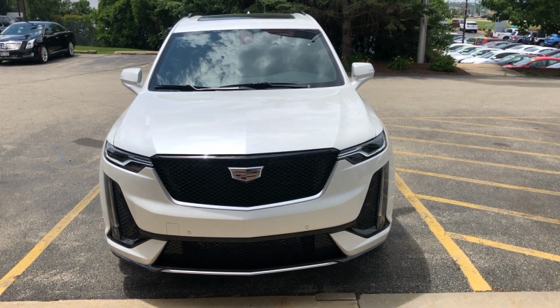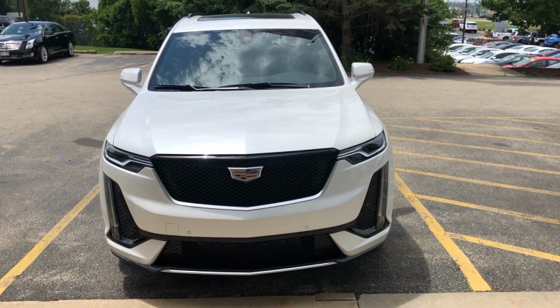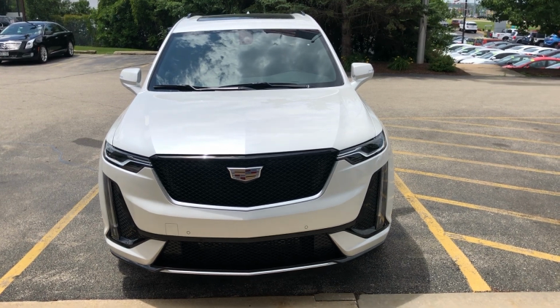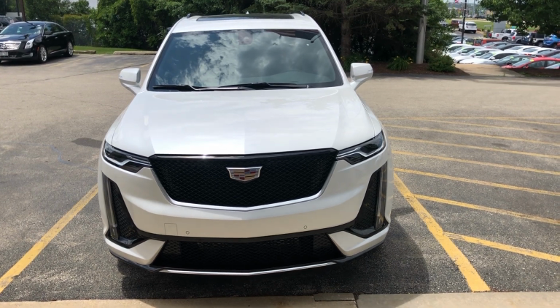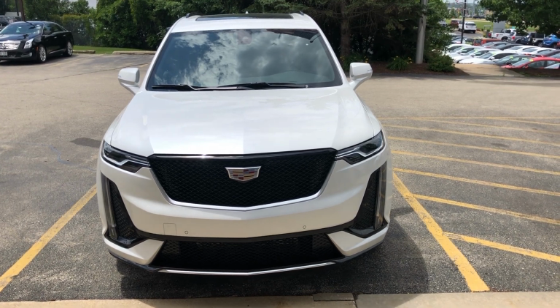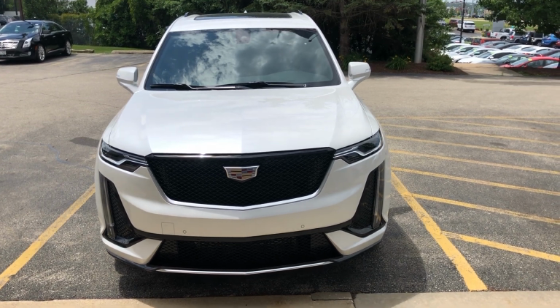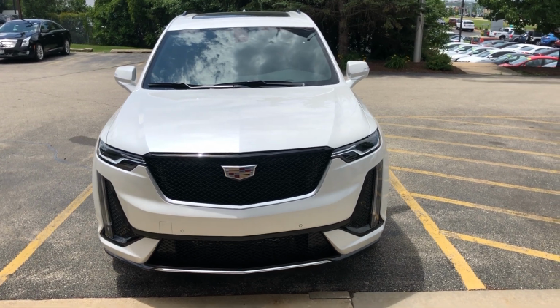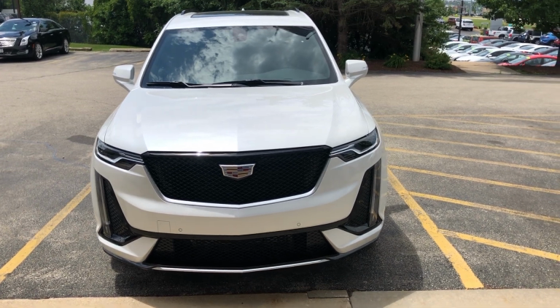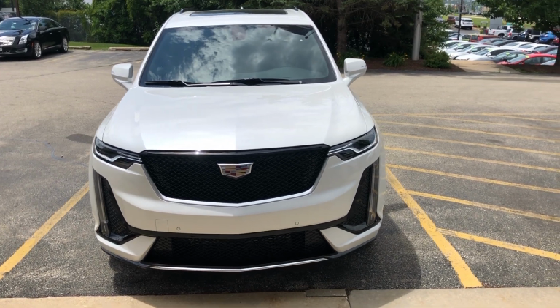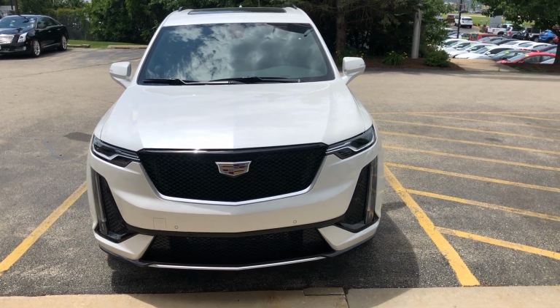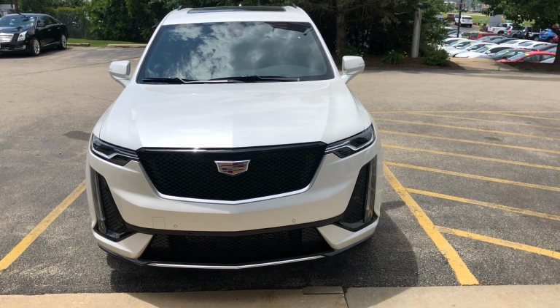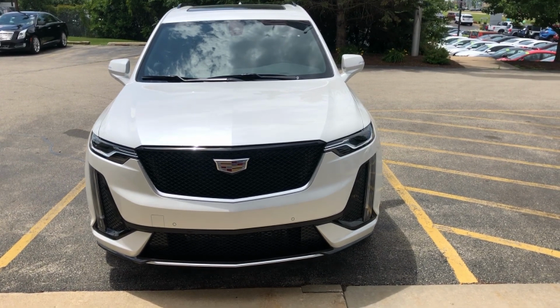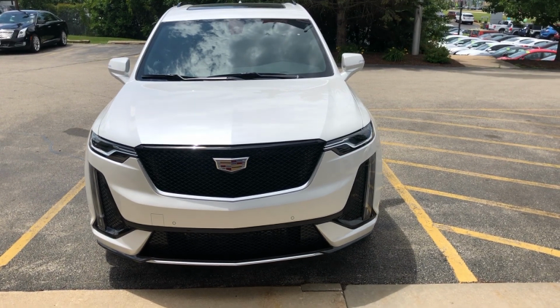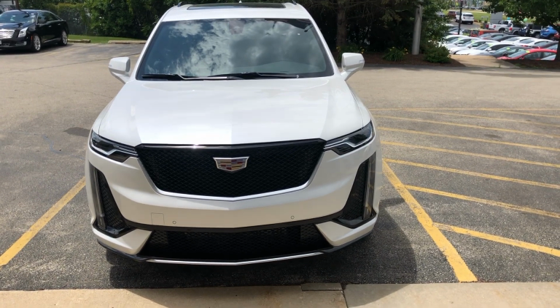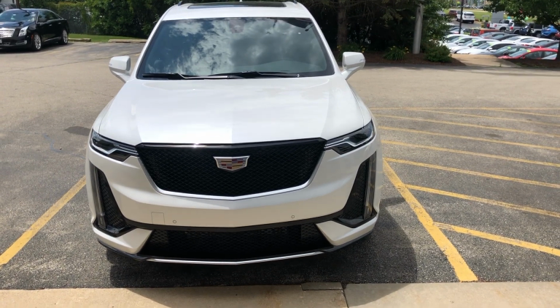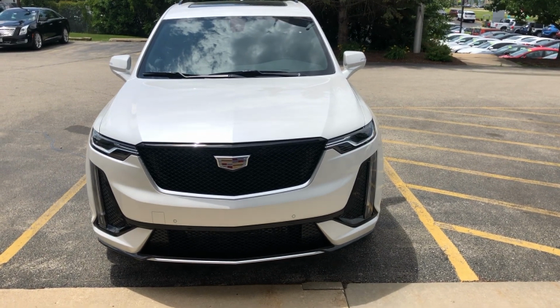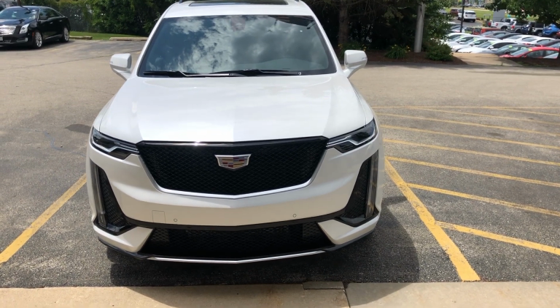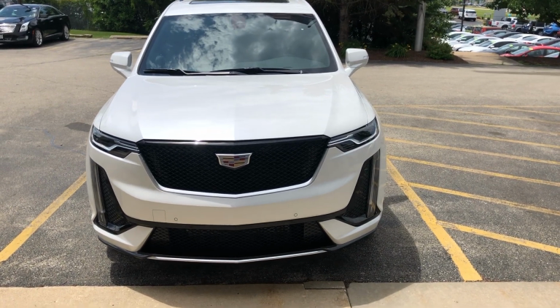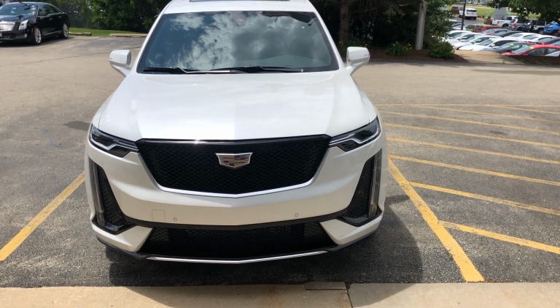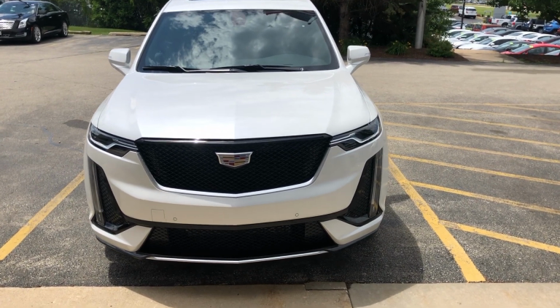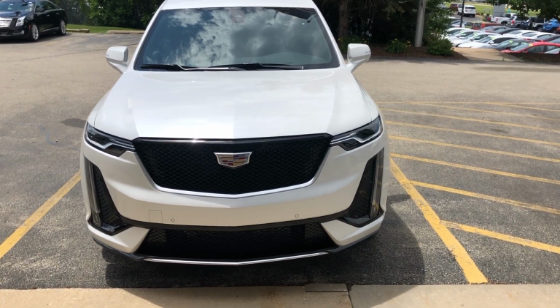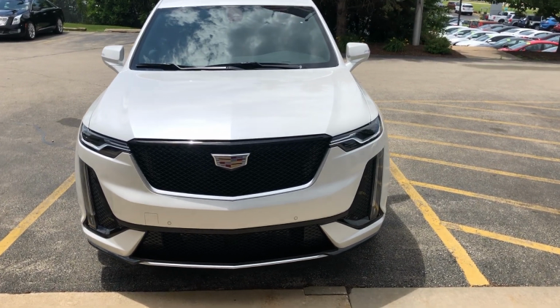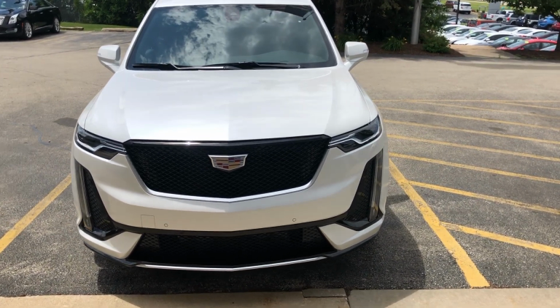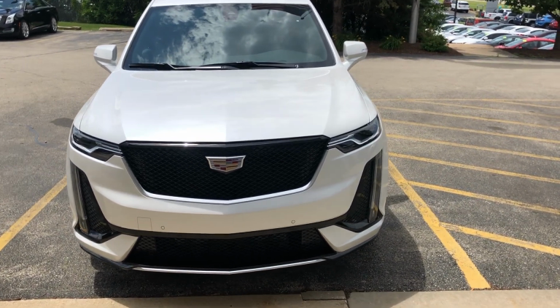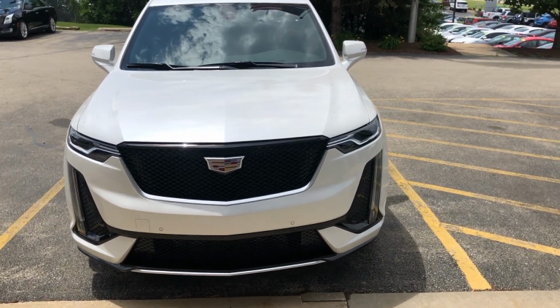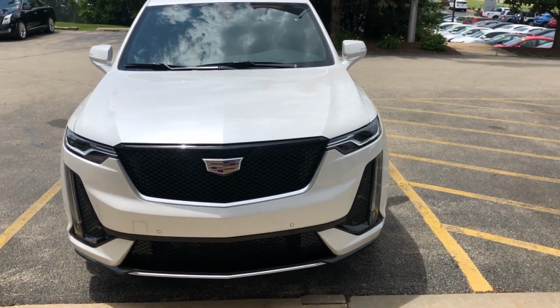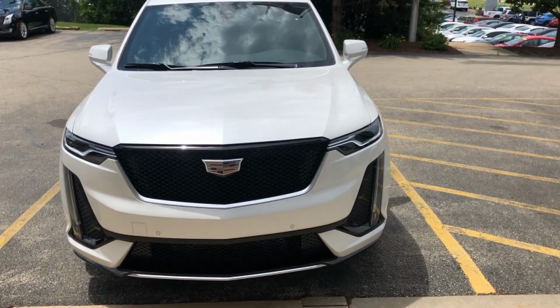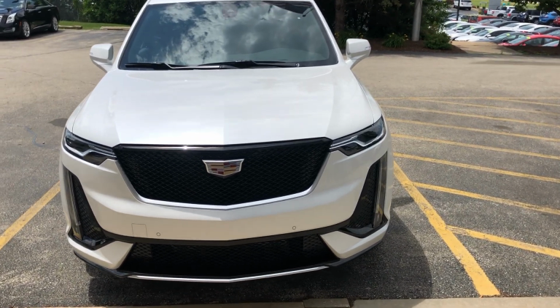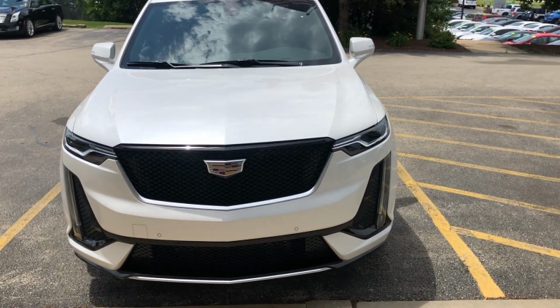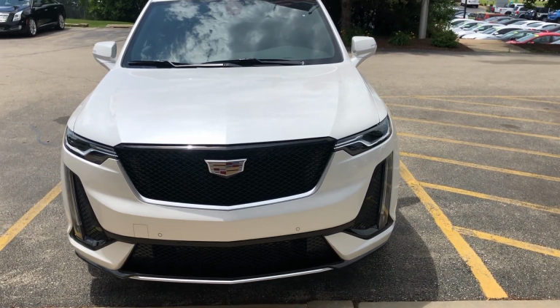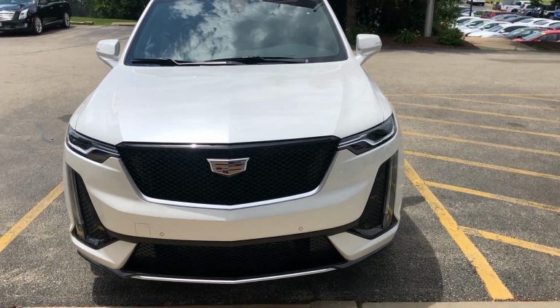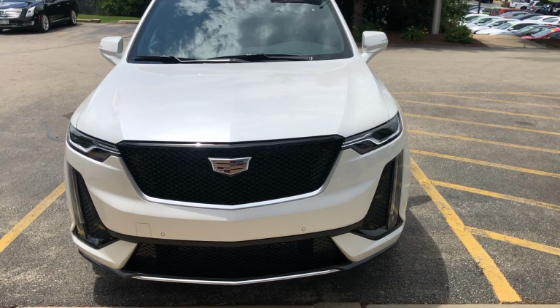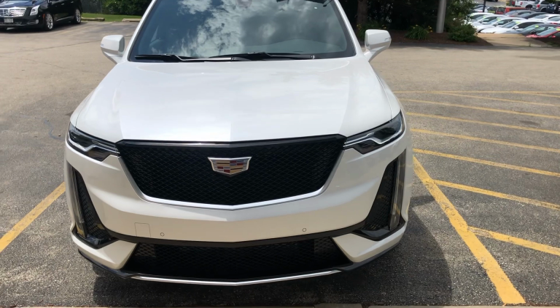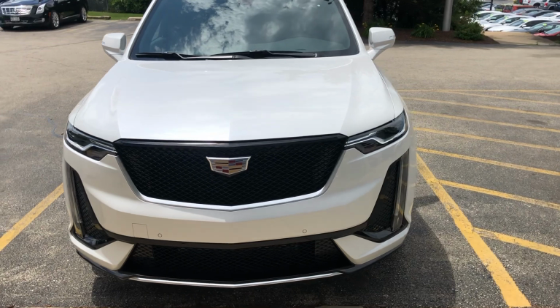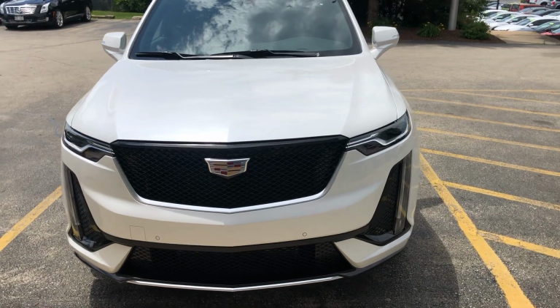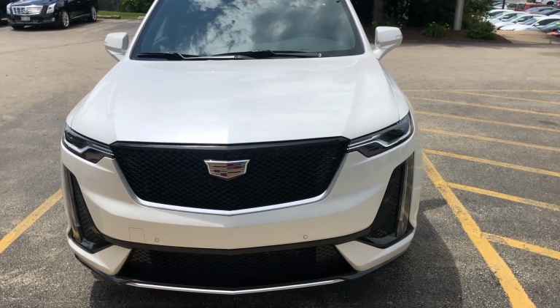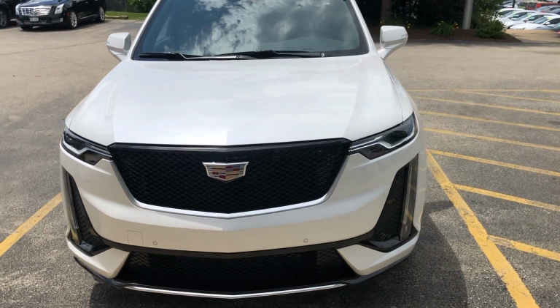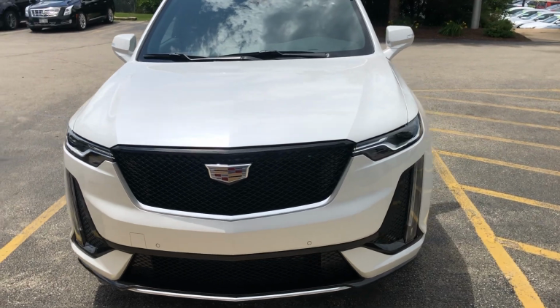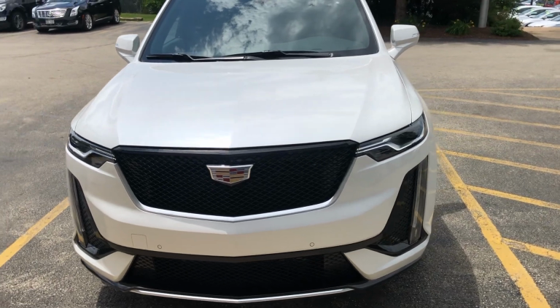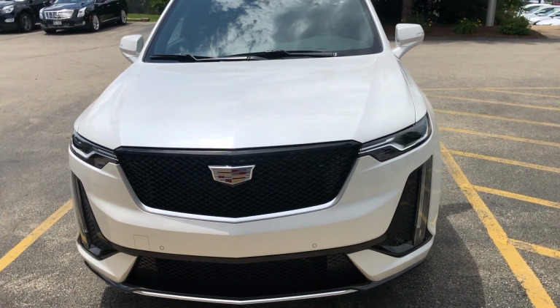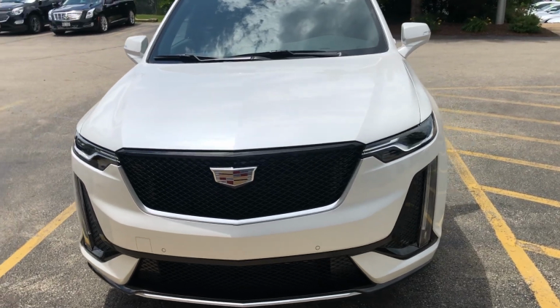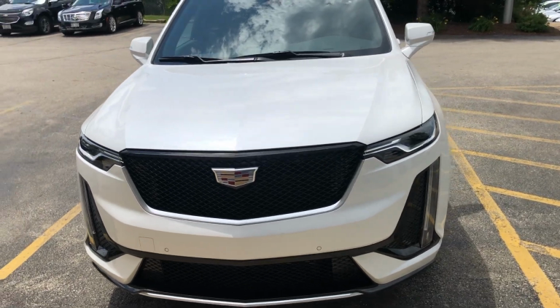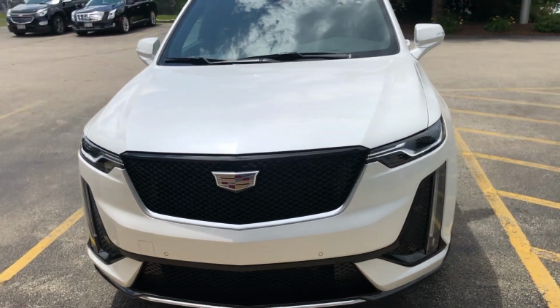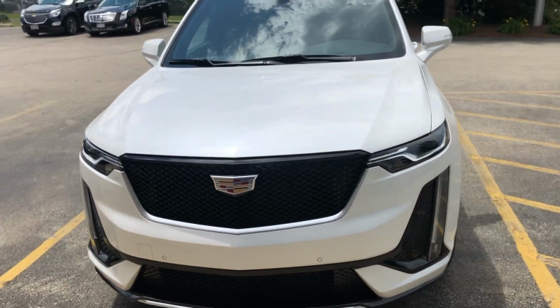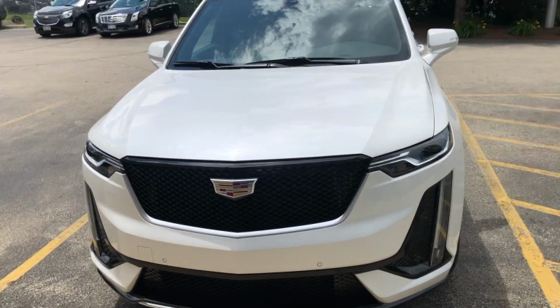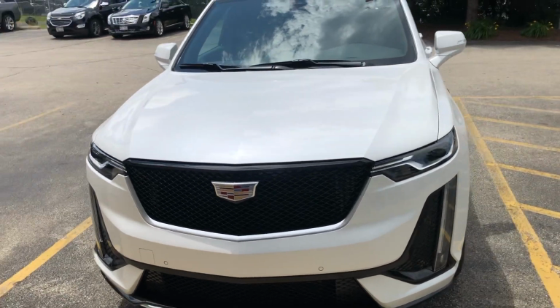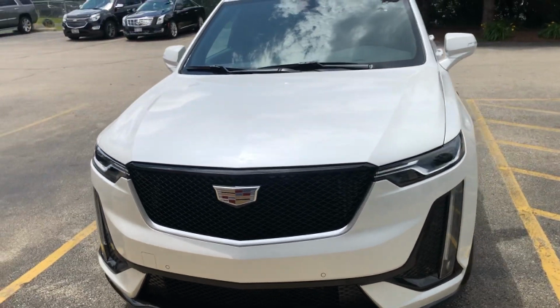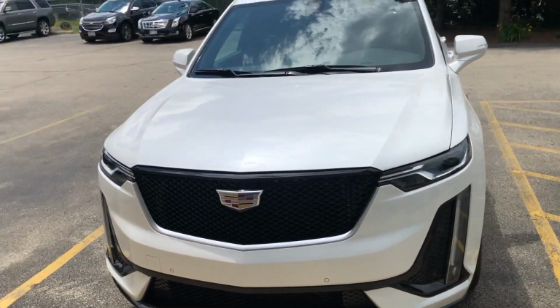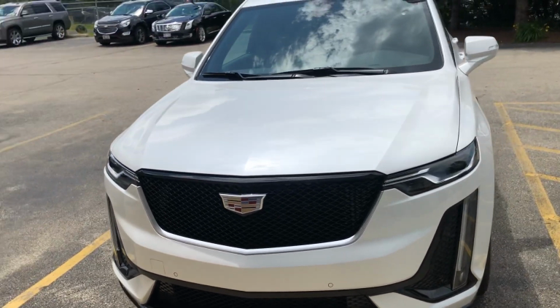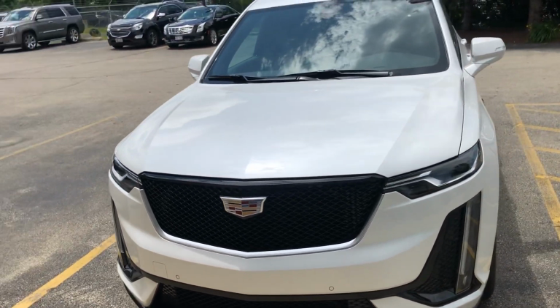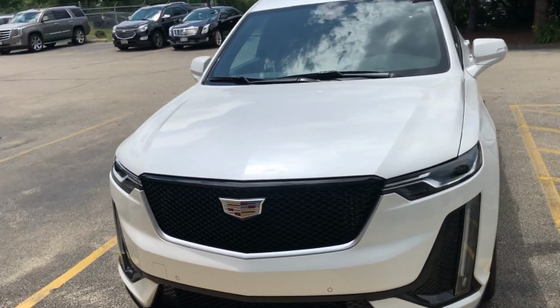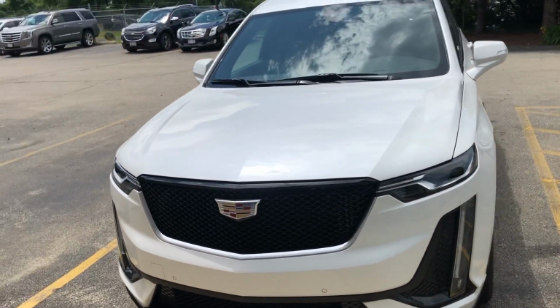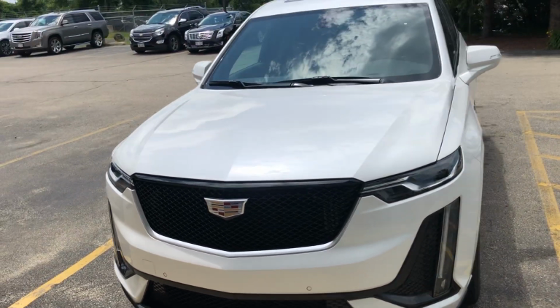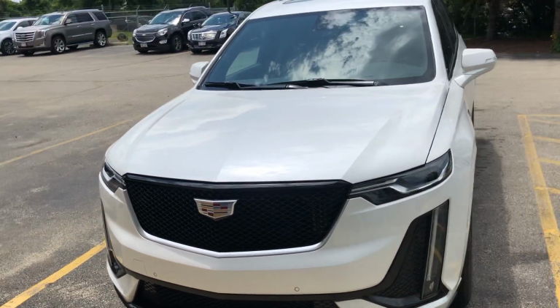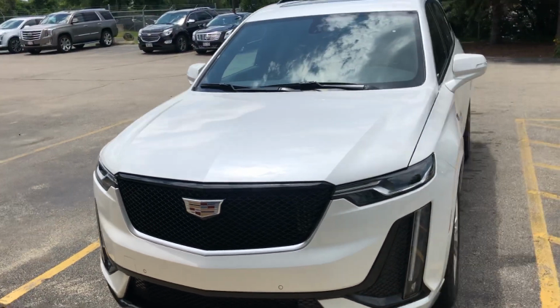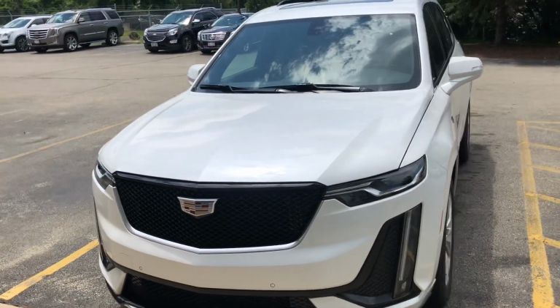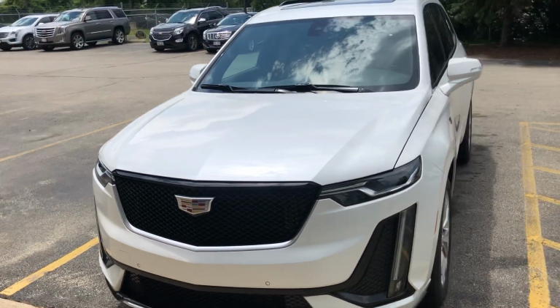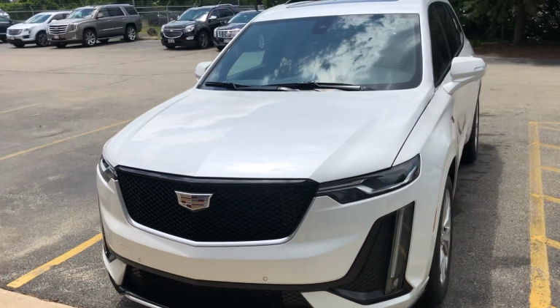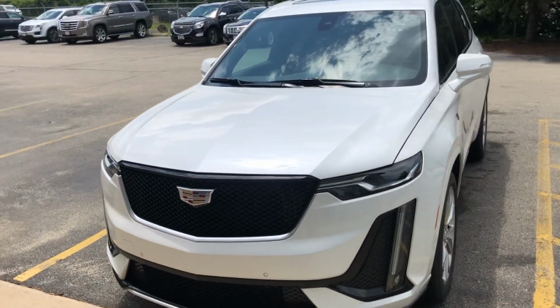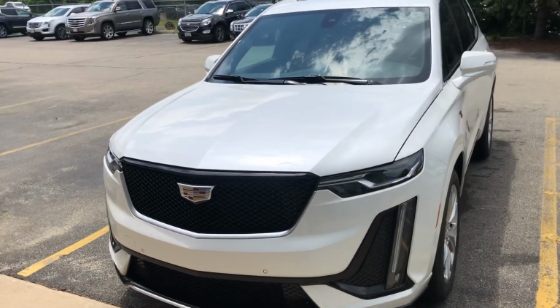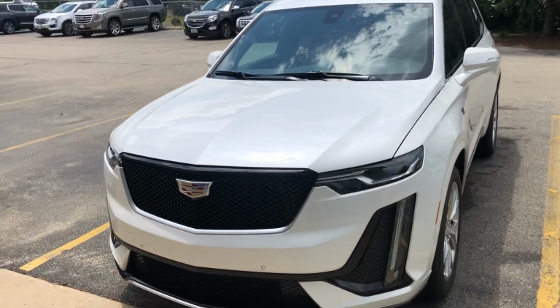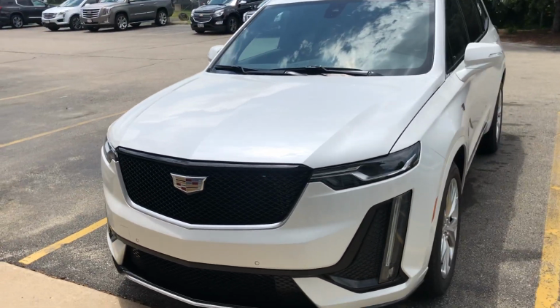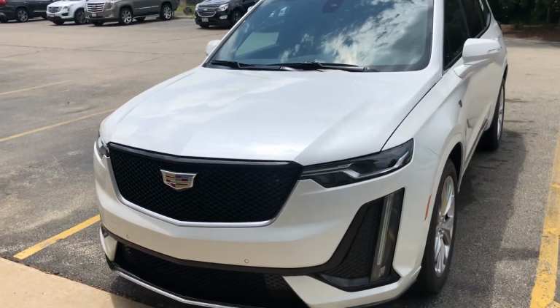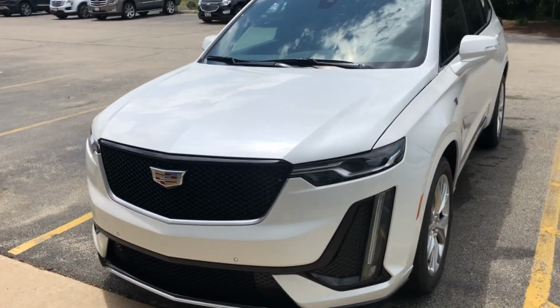Ryan Young from Bouchier Cadillac in Waukesha, Wisconsin, giving you a closer look at the 2020 first-ever Cadillac XT6.